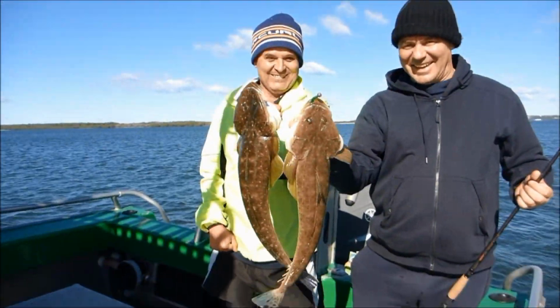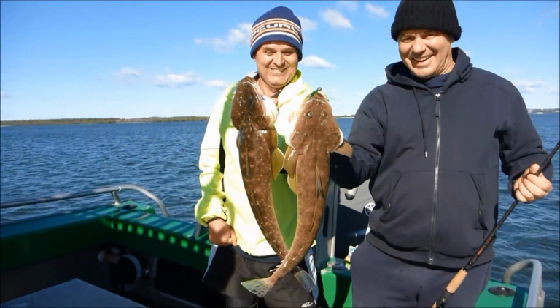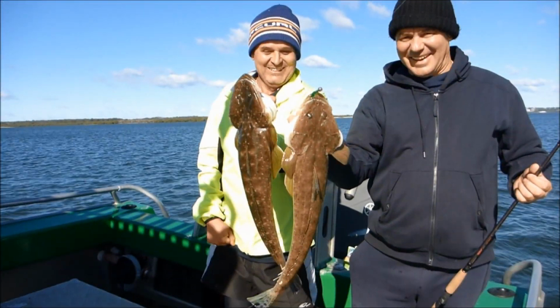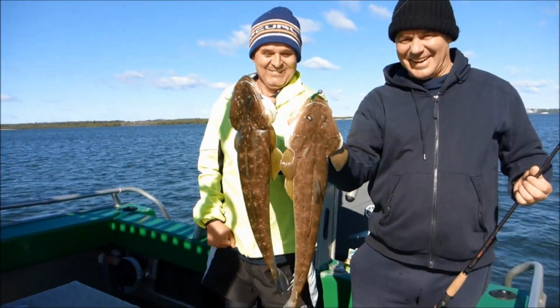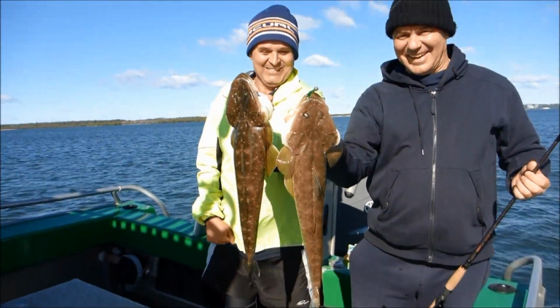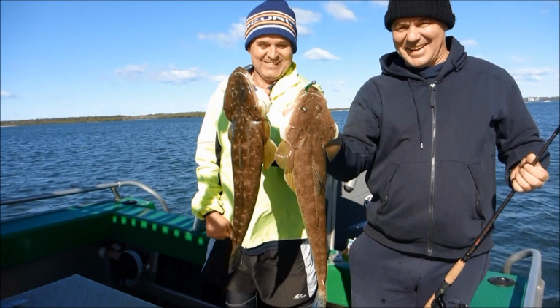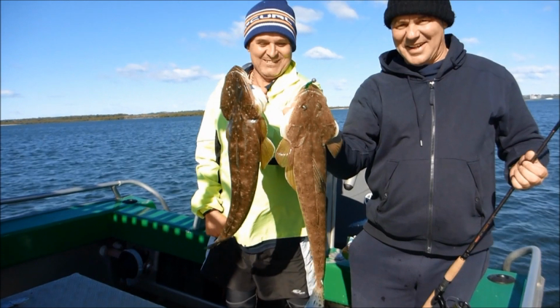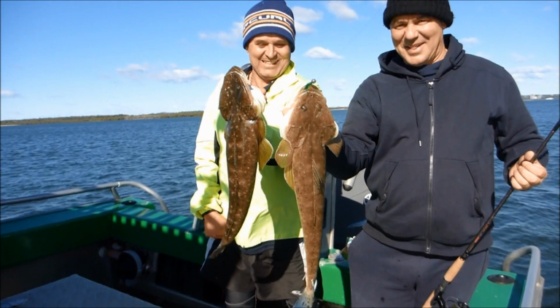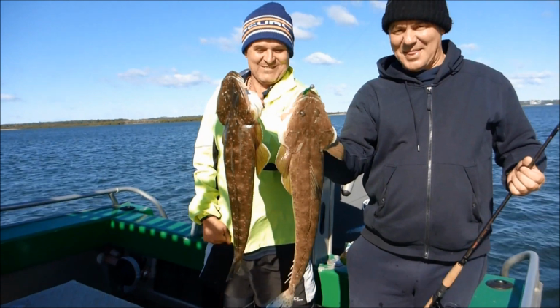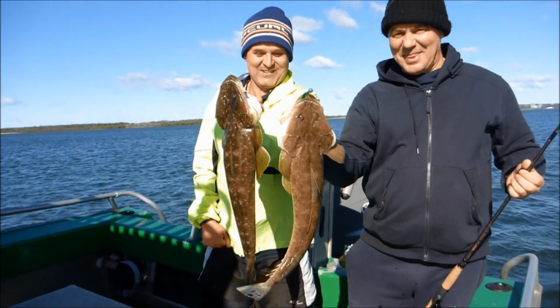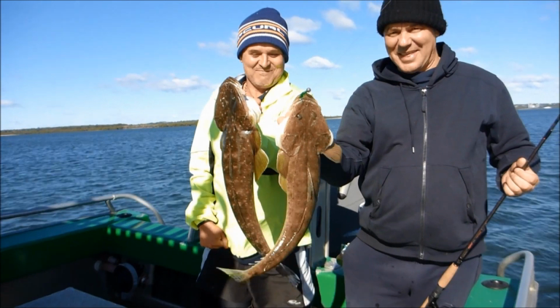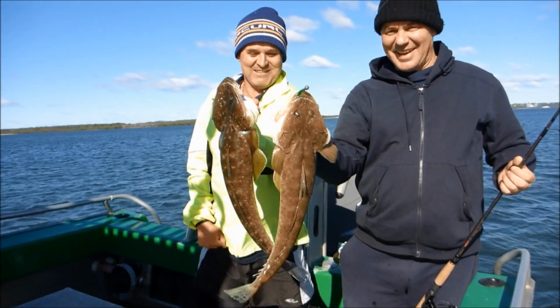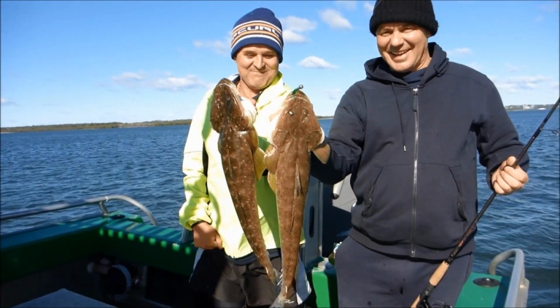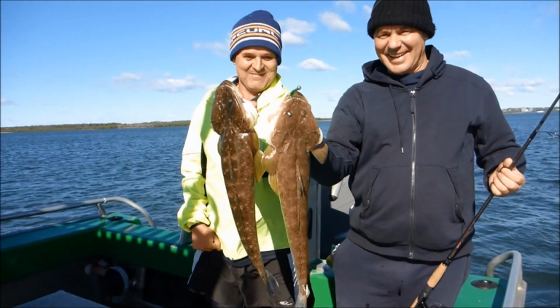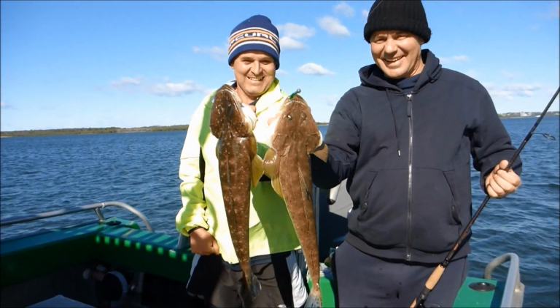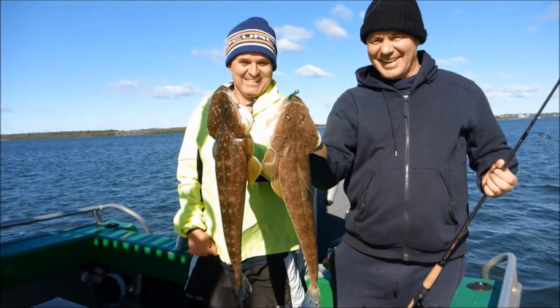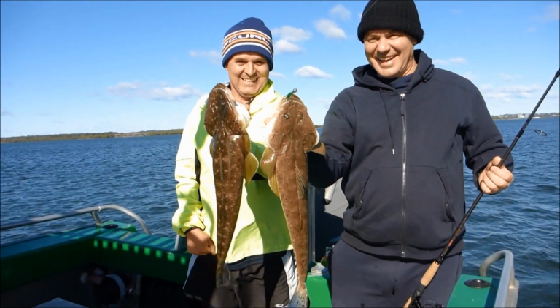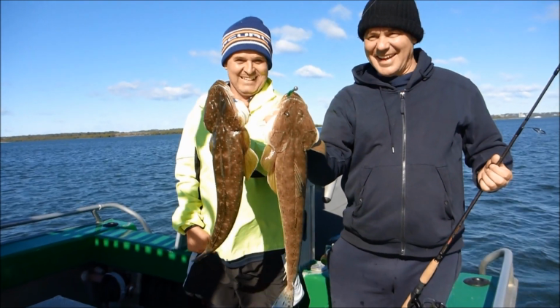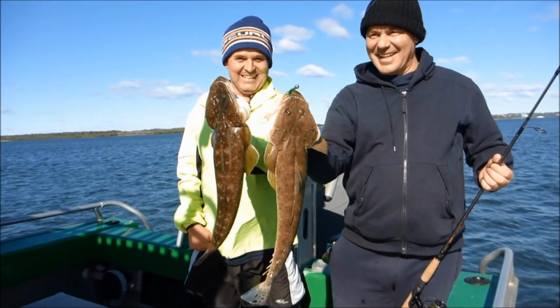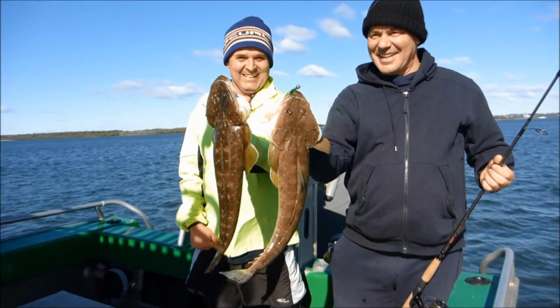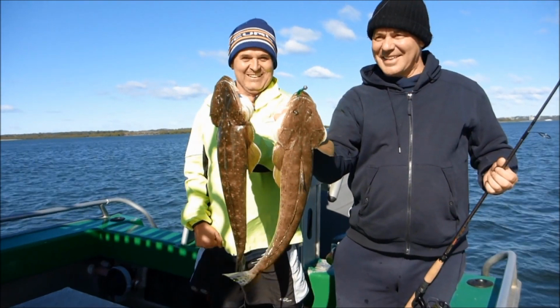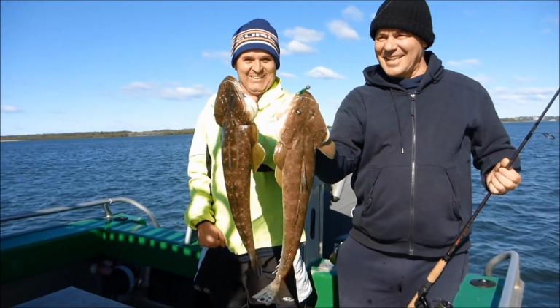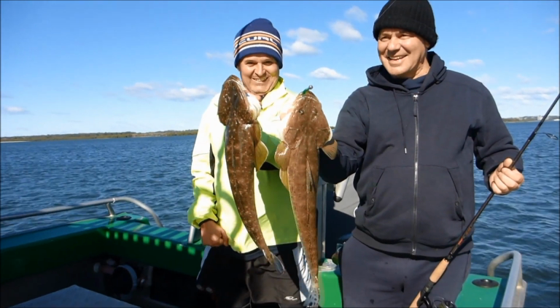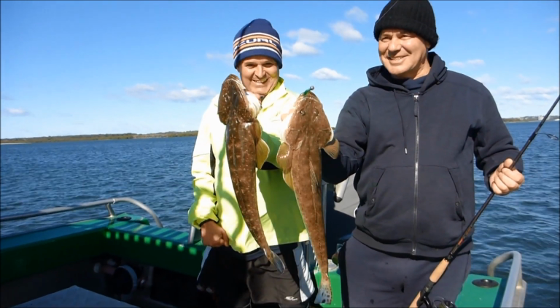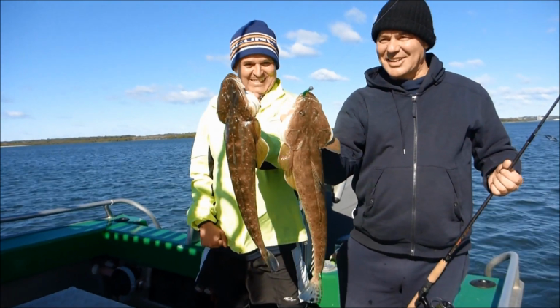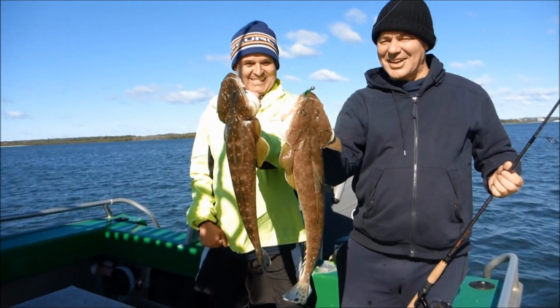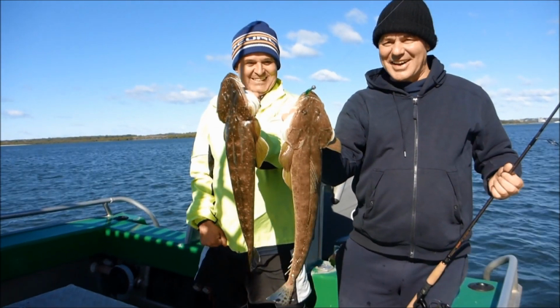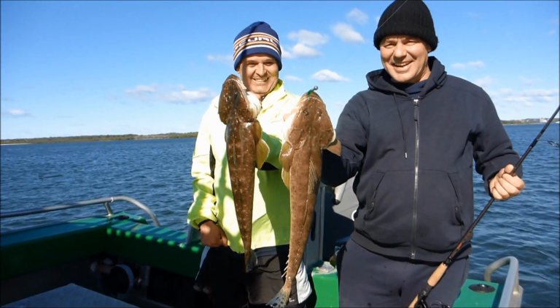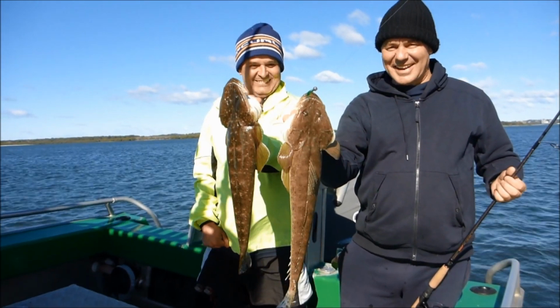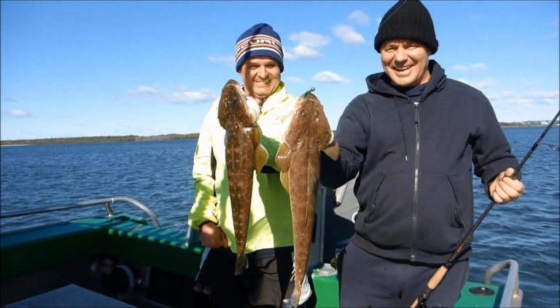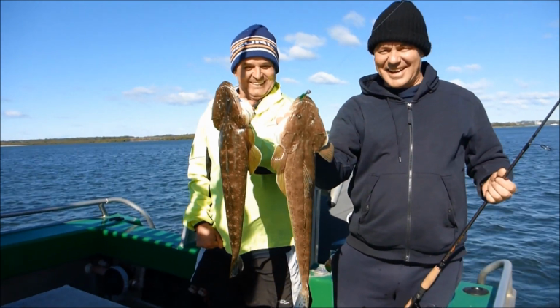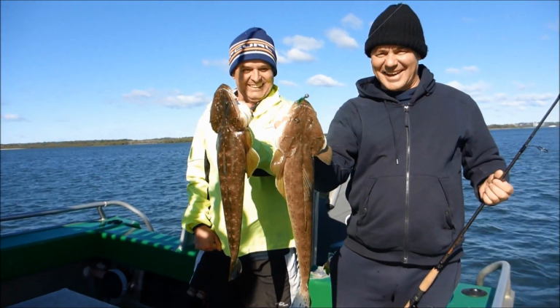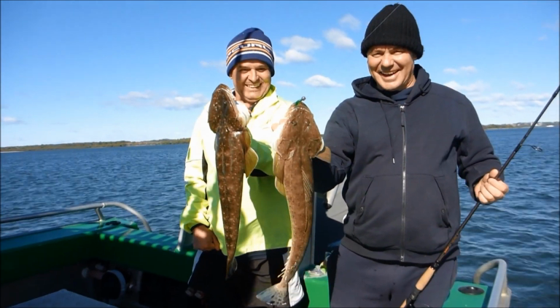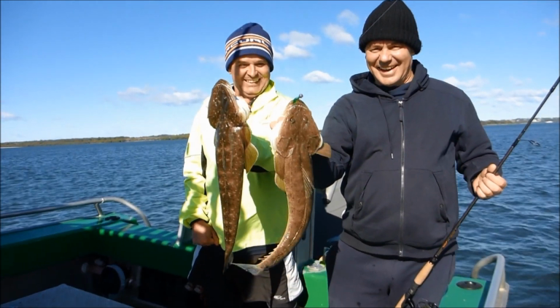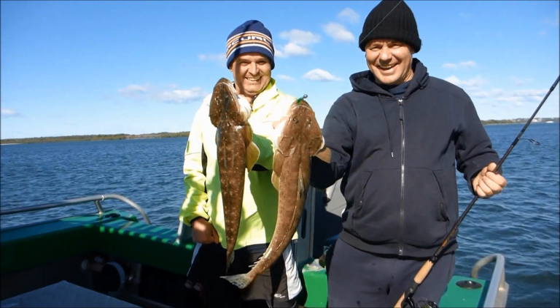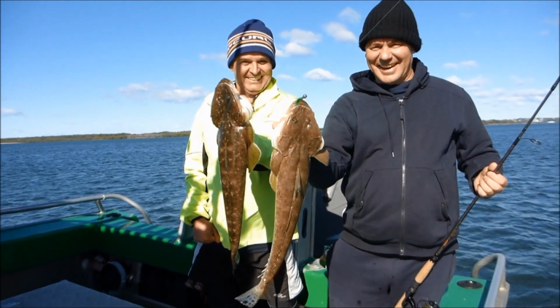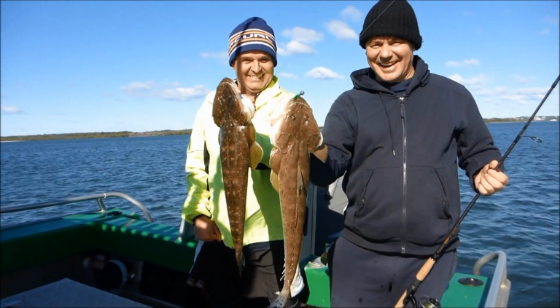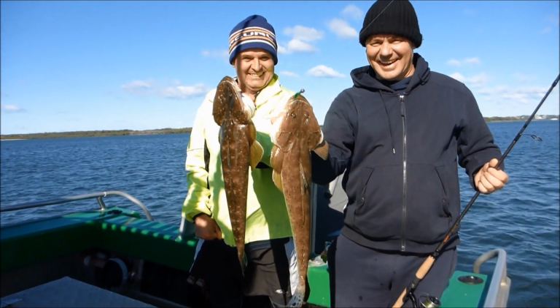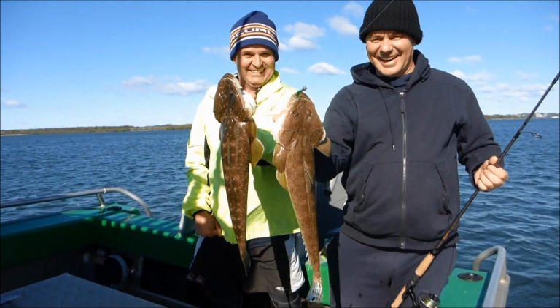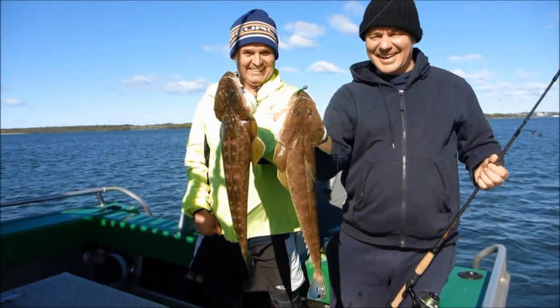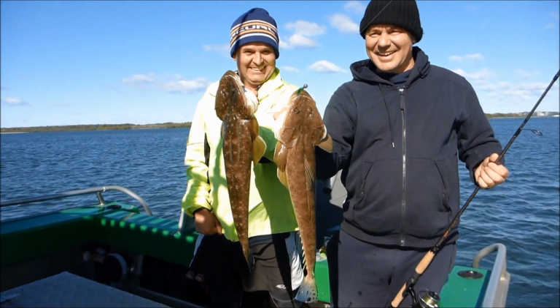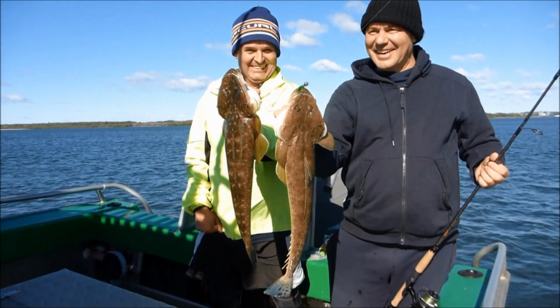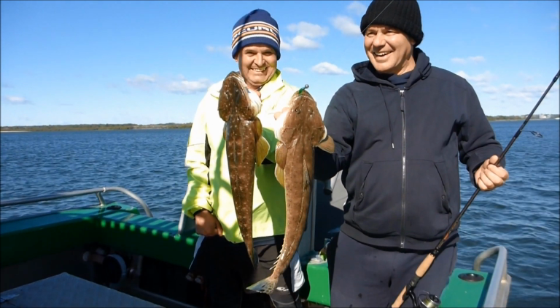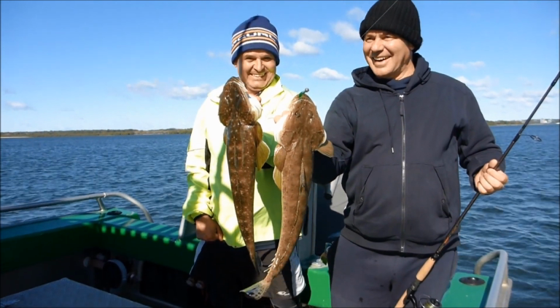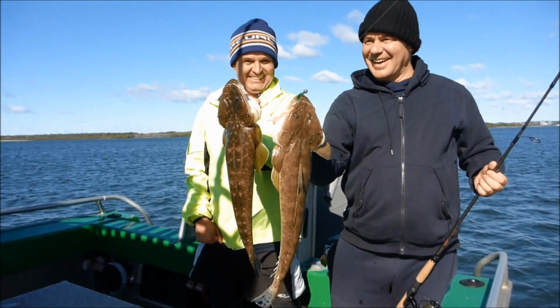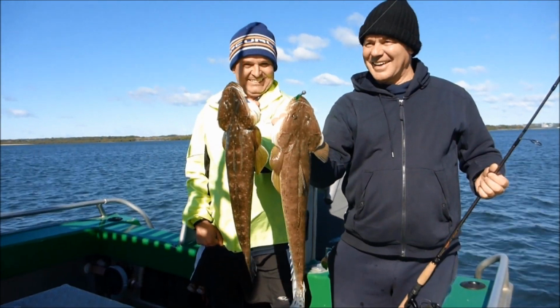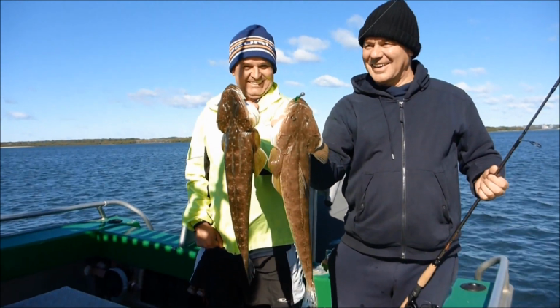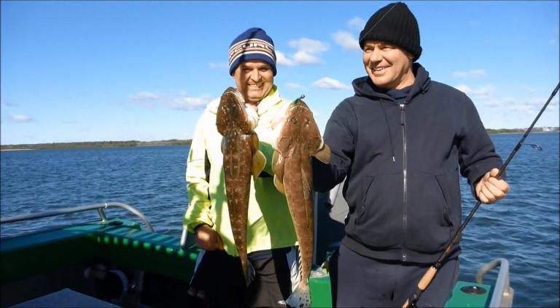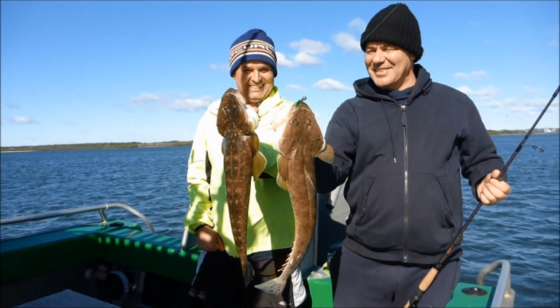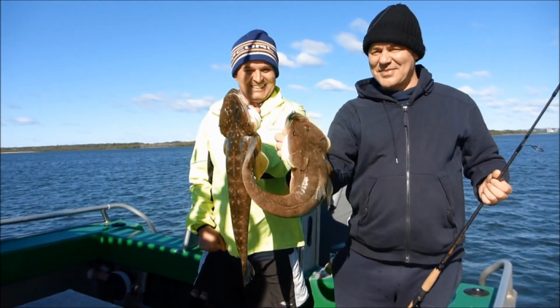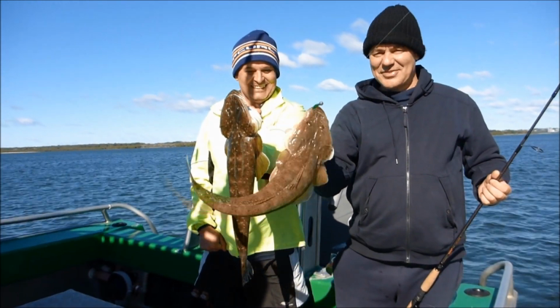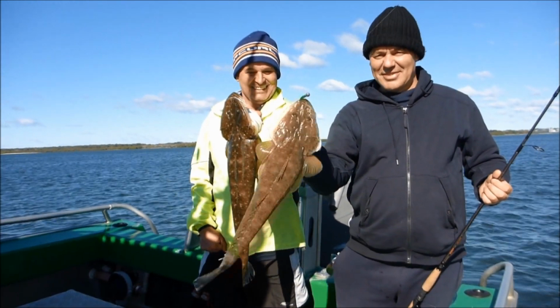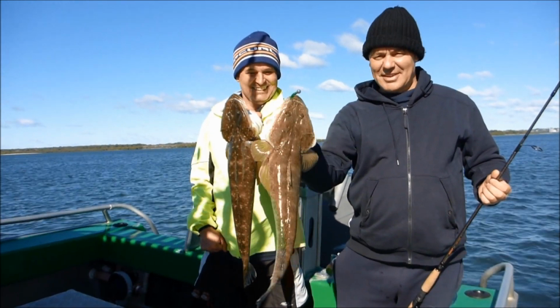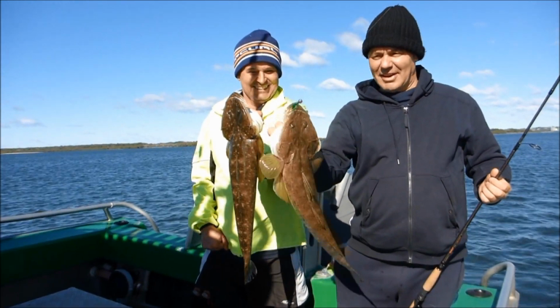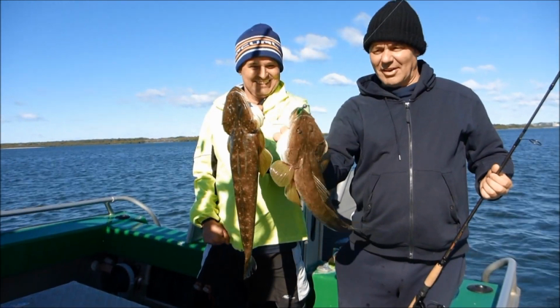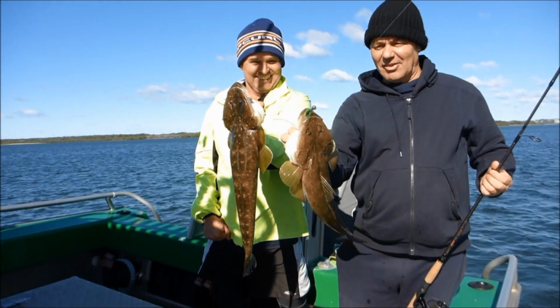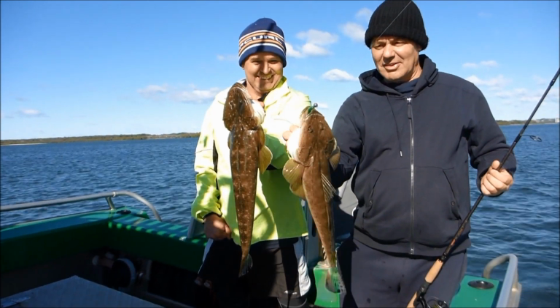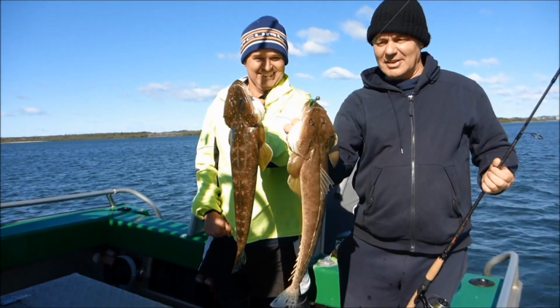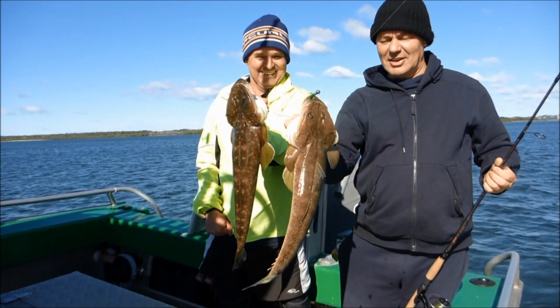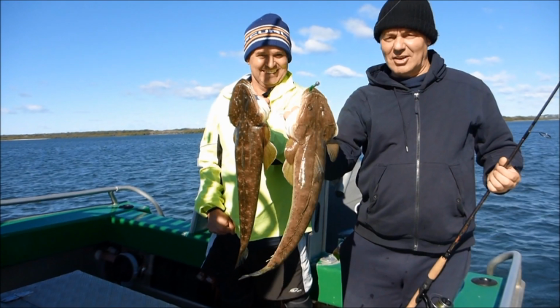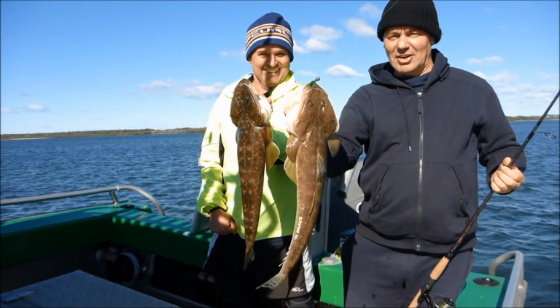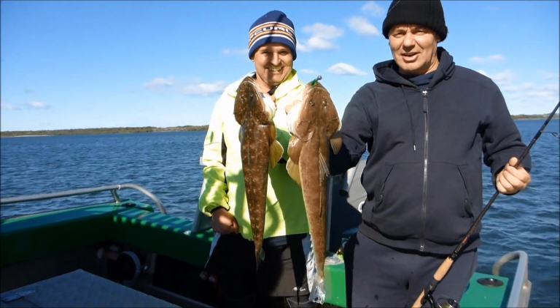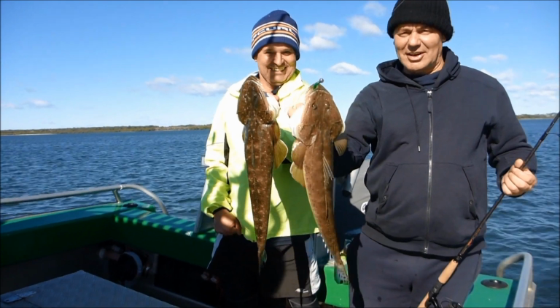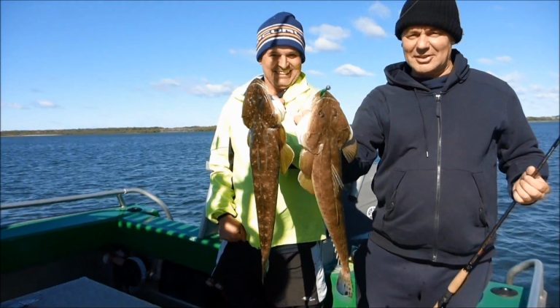Nice work boys. Thanks a lot. A couple of ripper flathead caught on soft plastics.